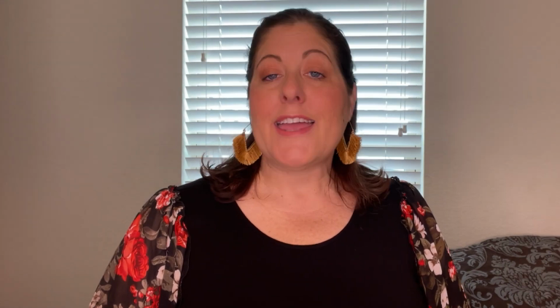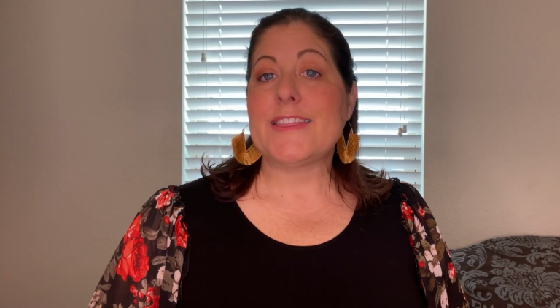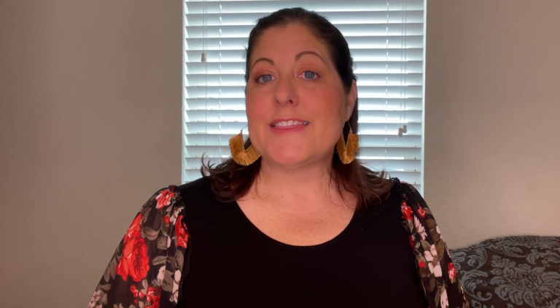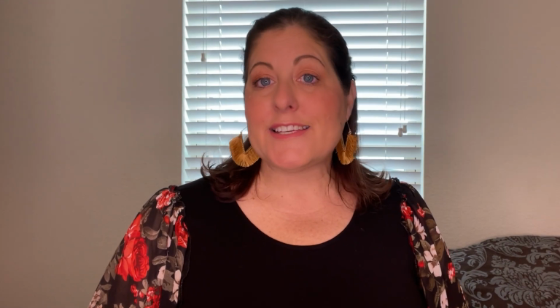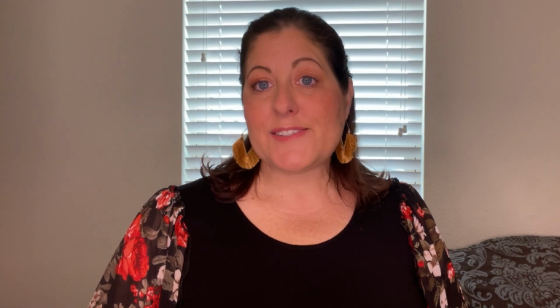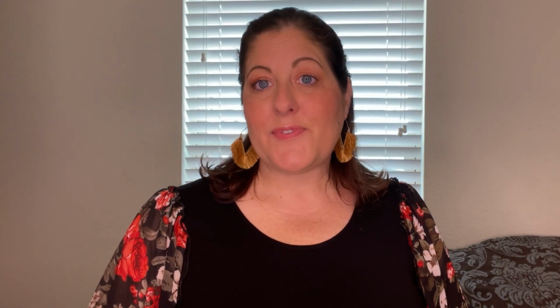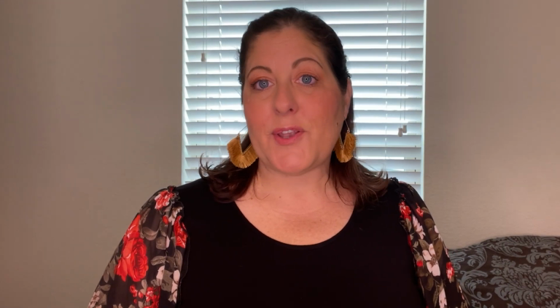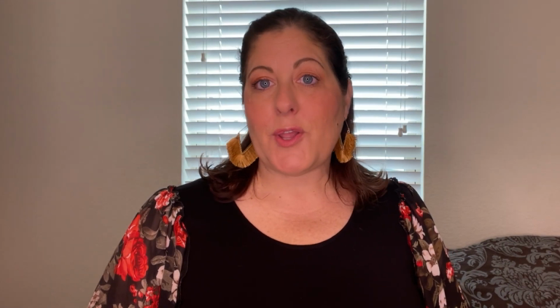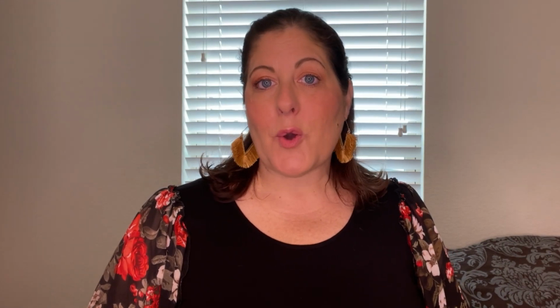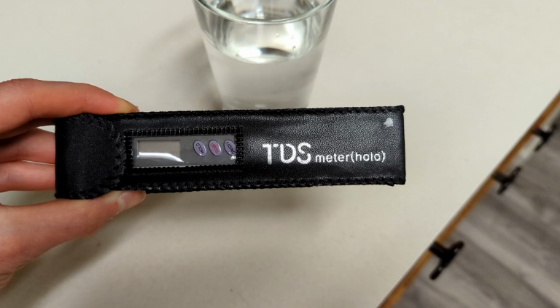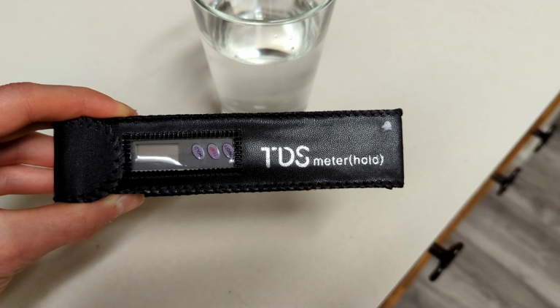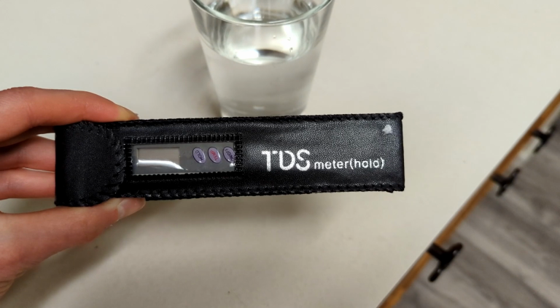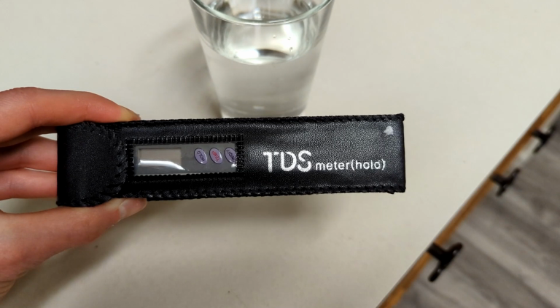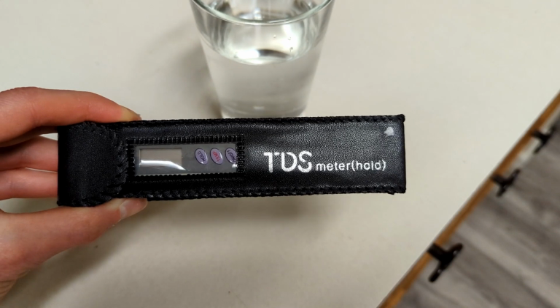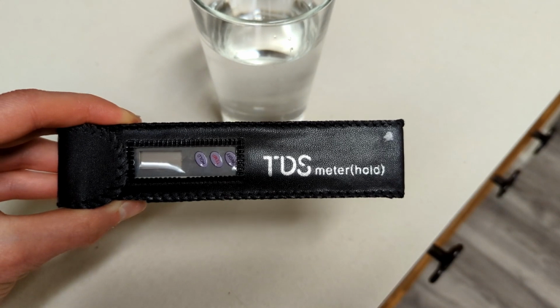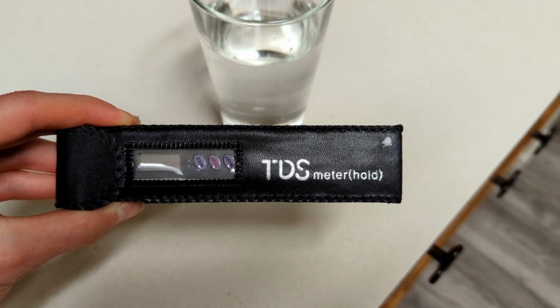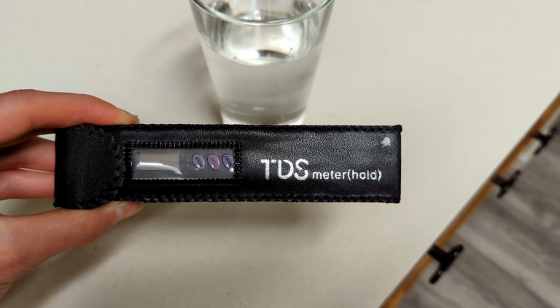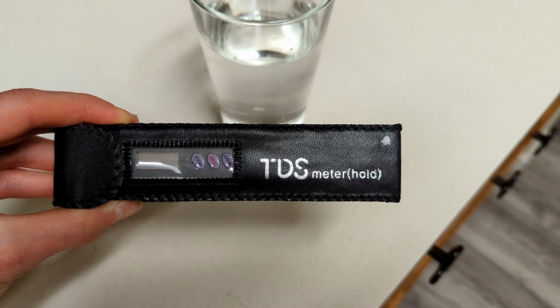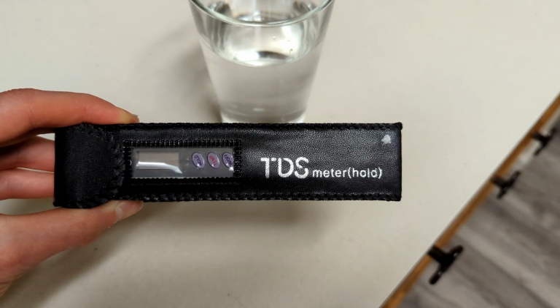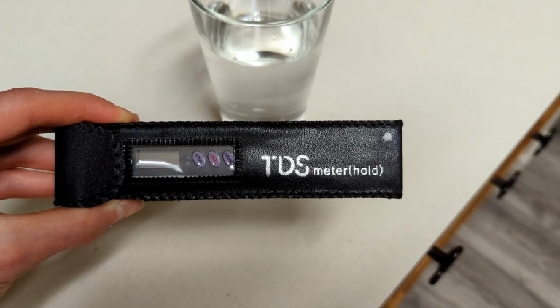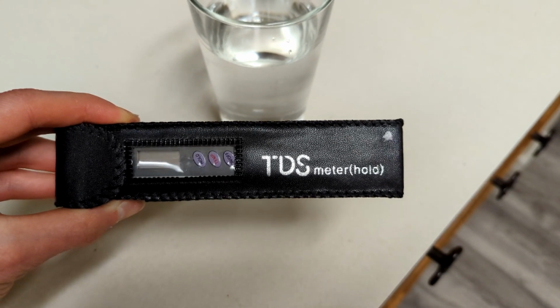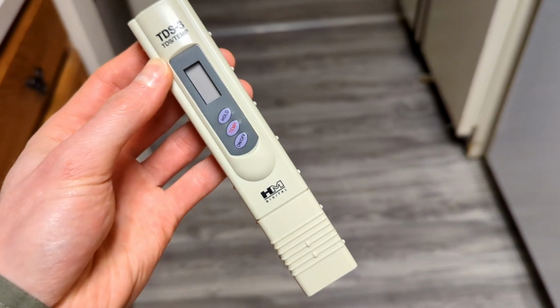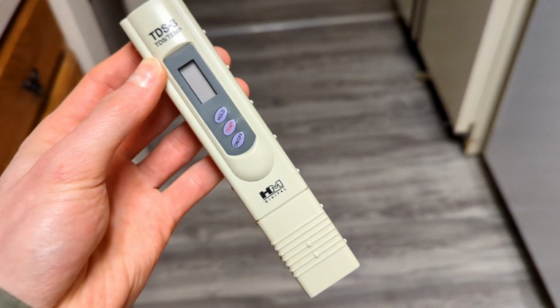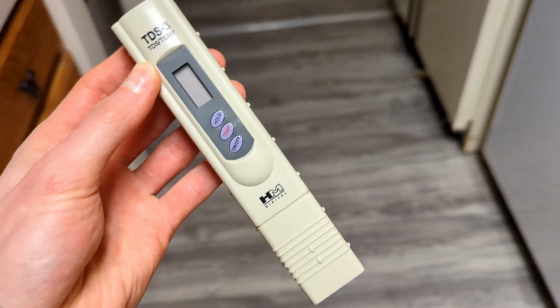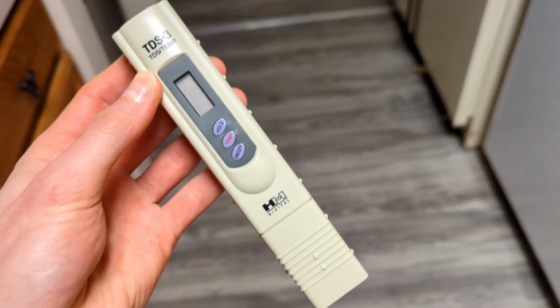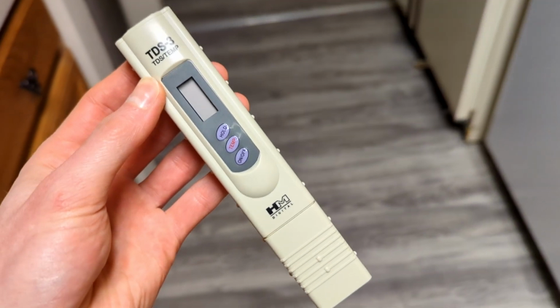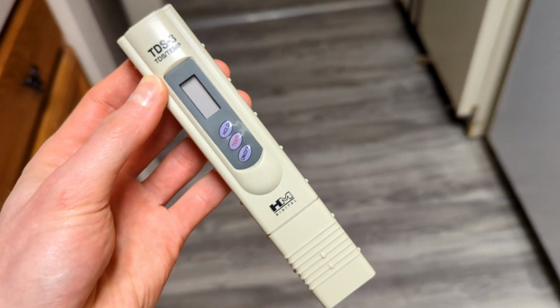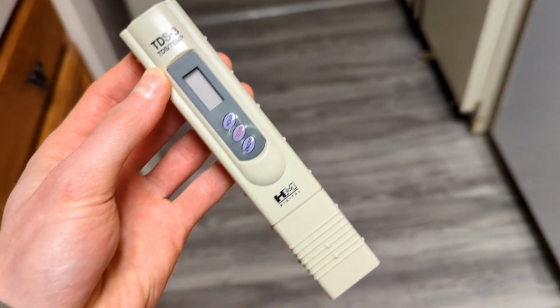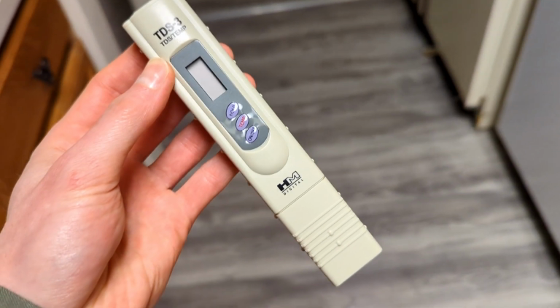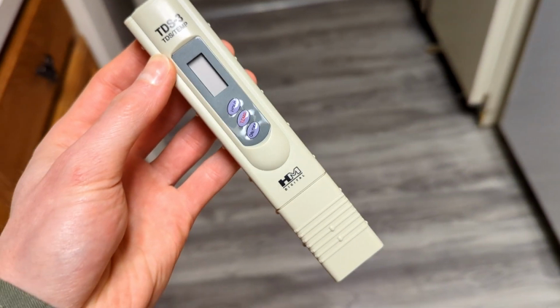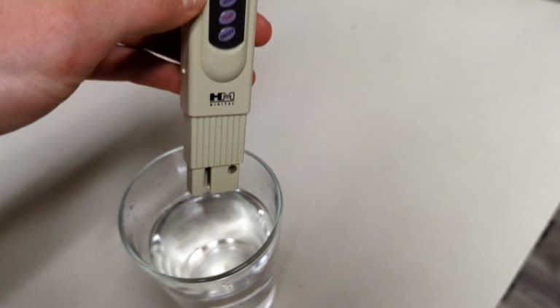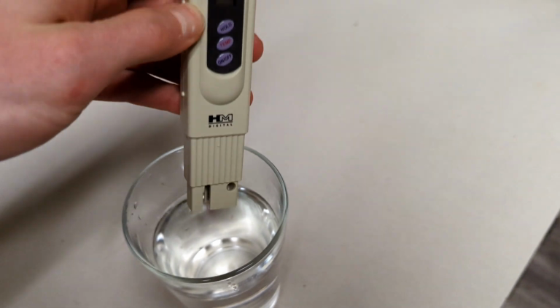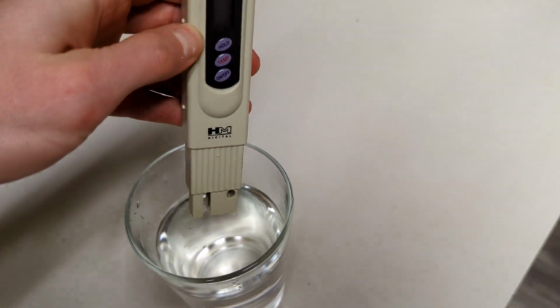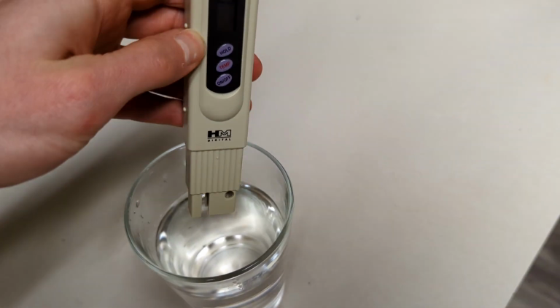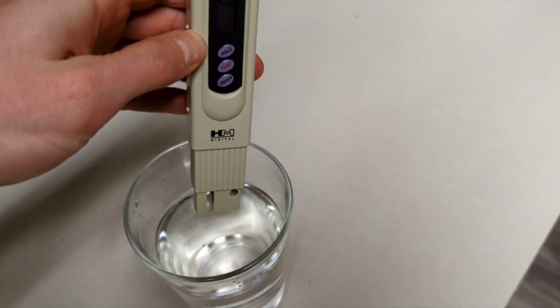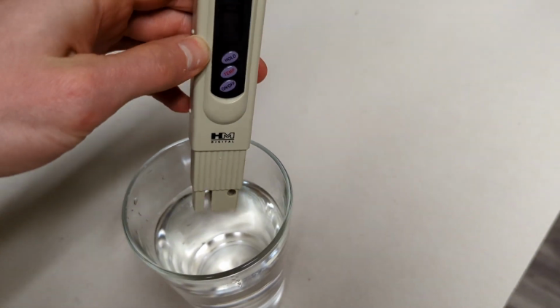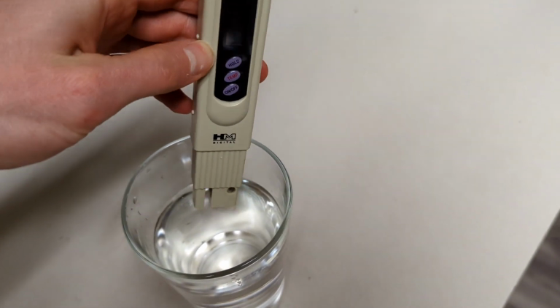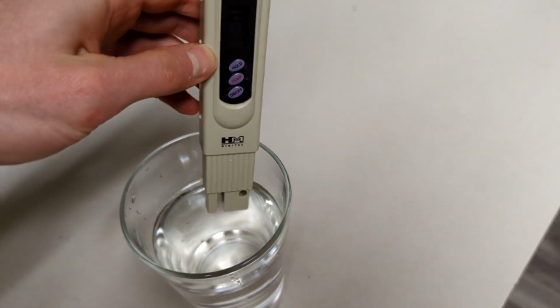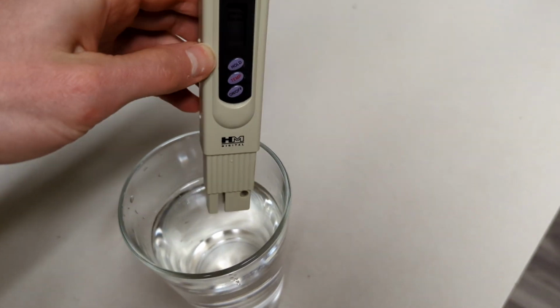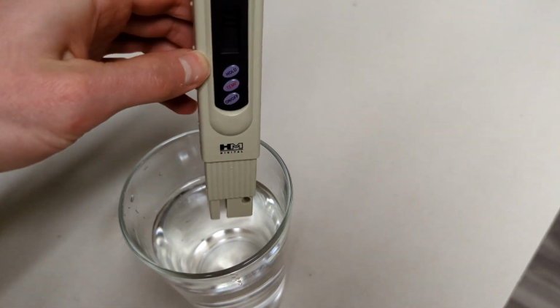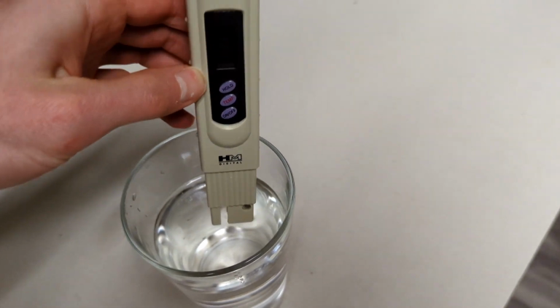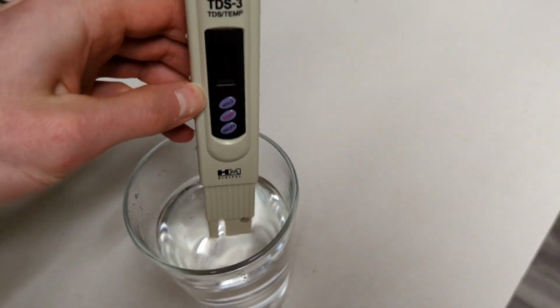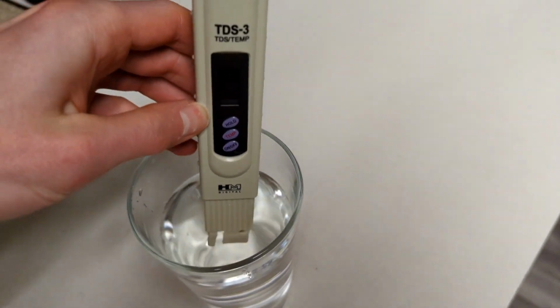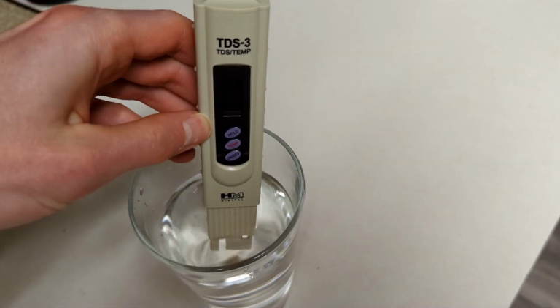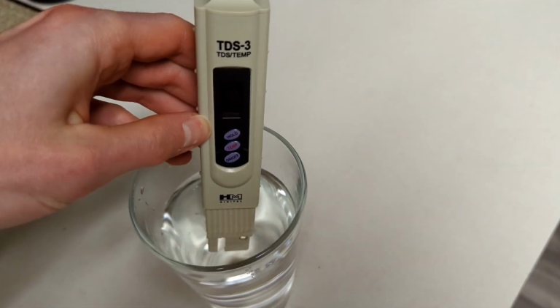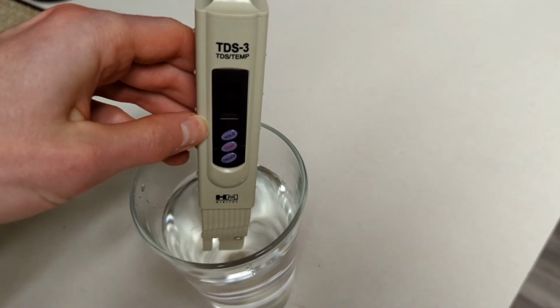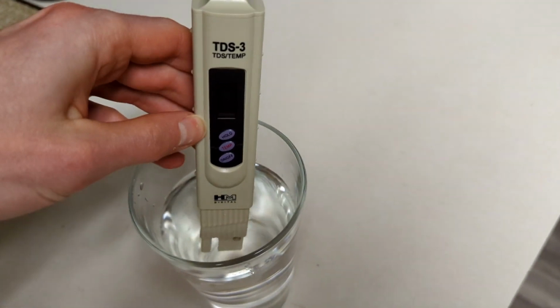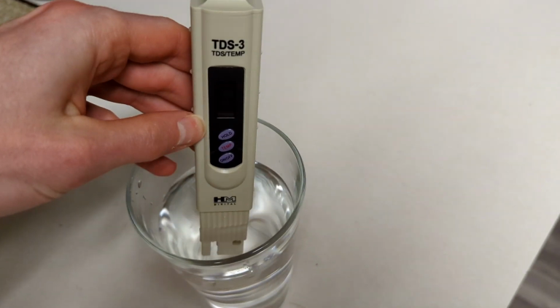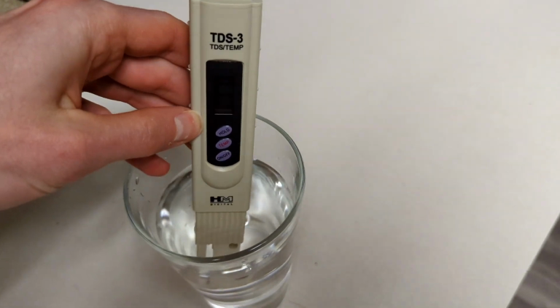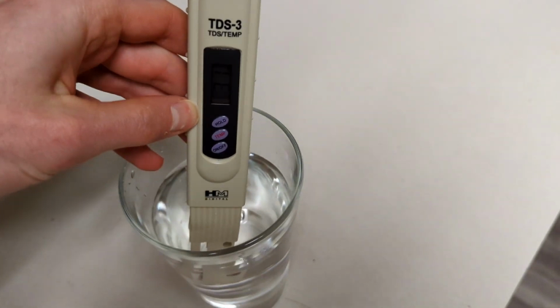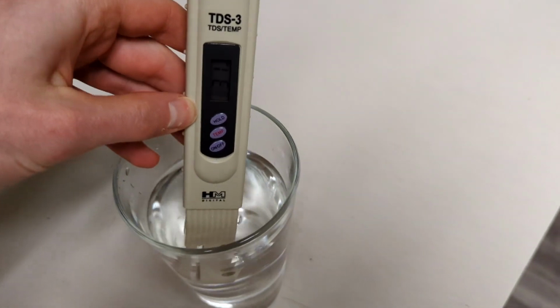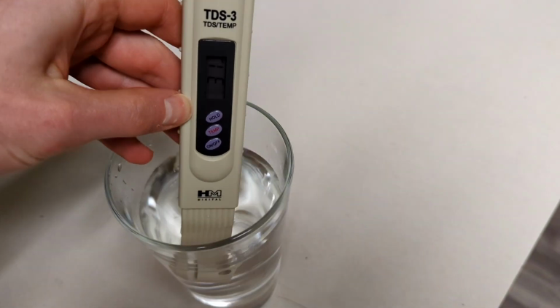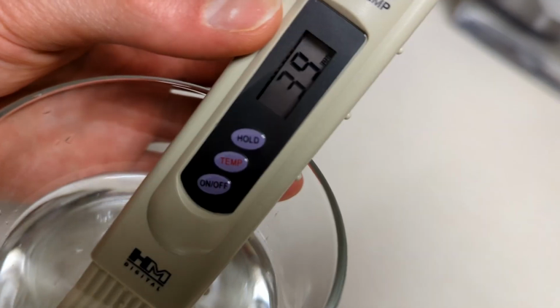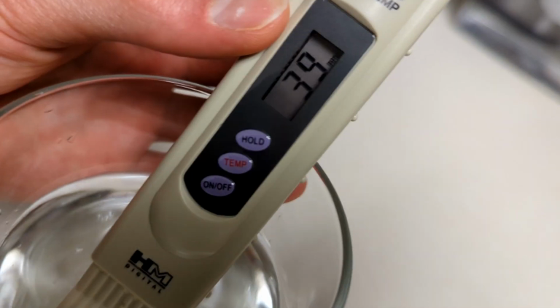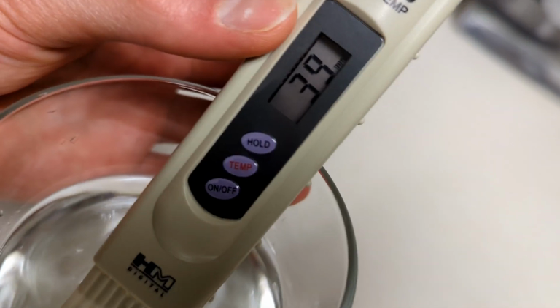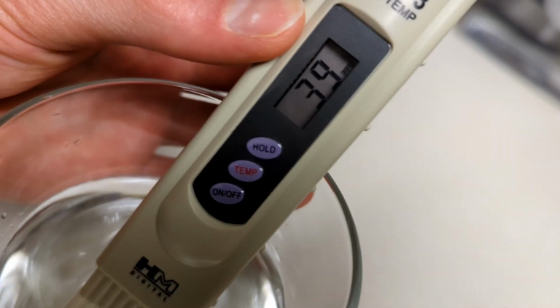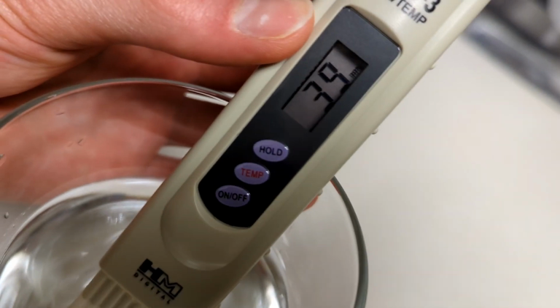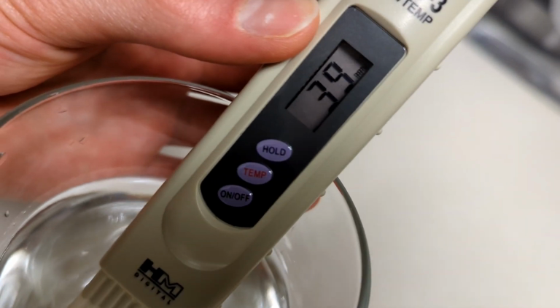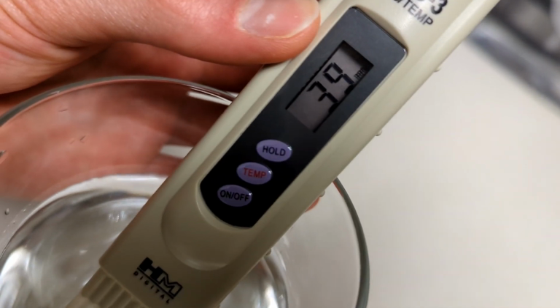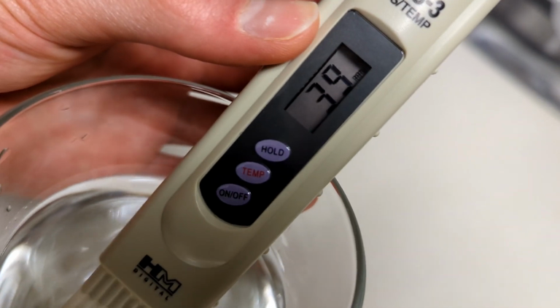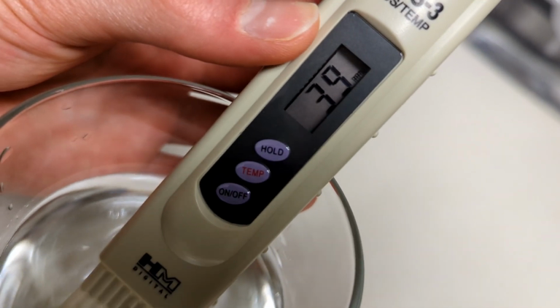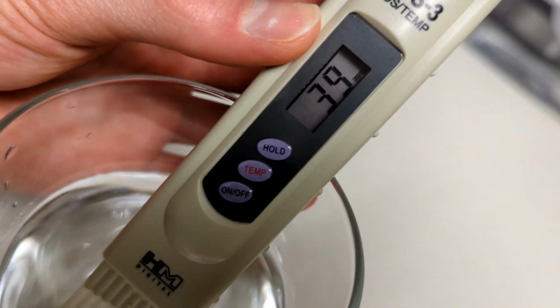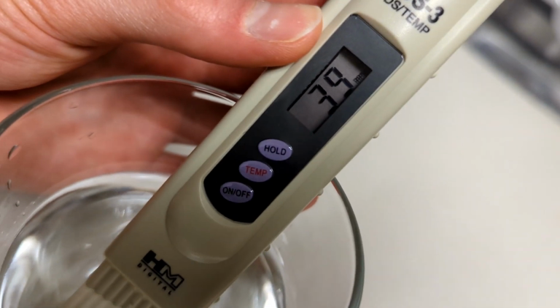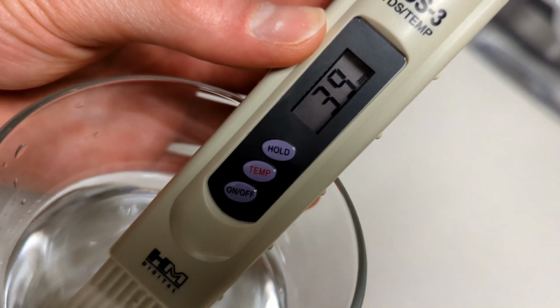In this video, we'll cover the basics of TDS meters, how they work, and how to use them specifically for water quality testing.